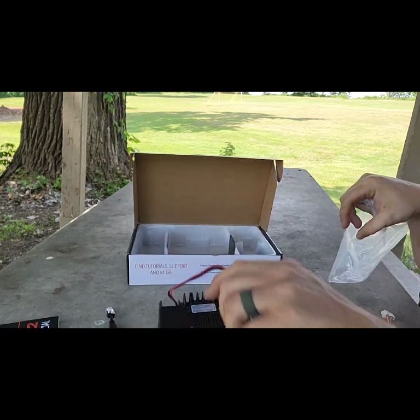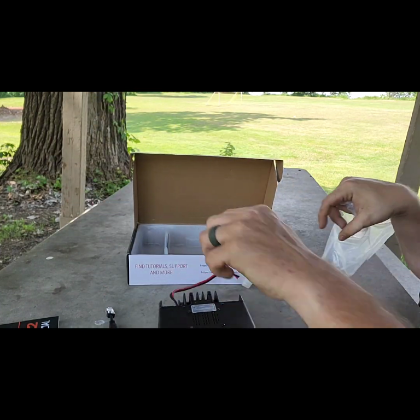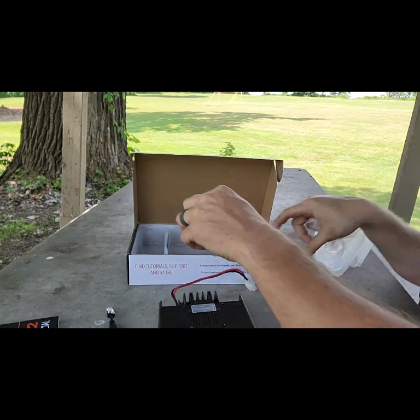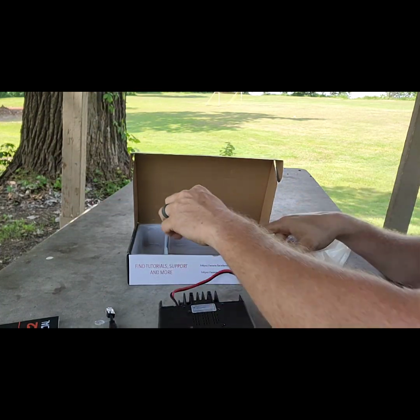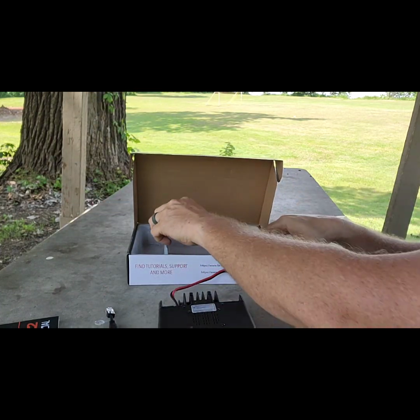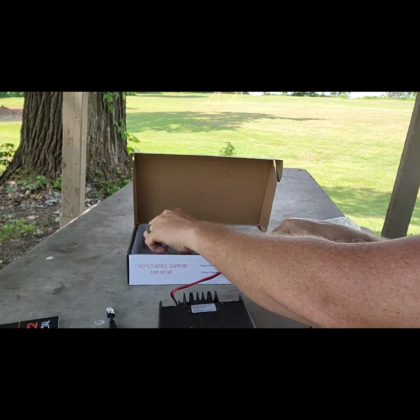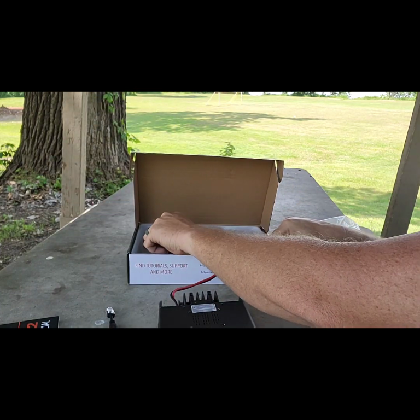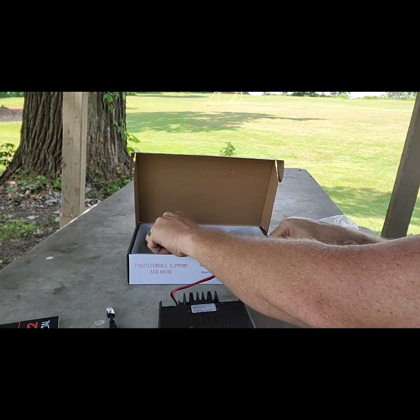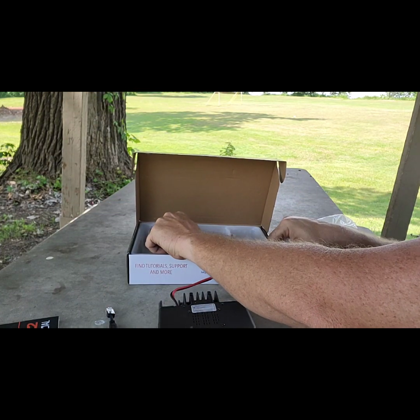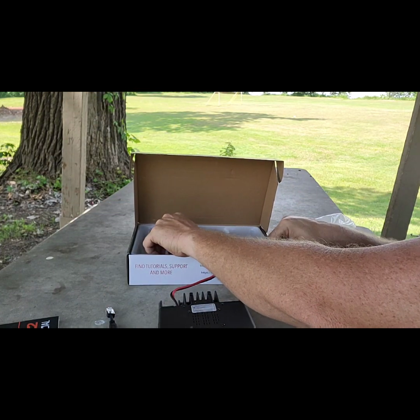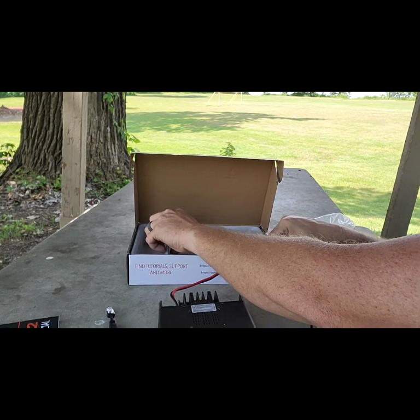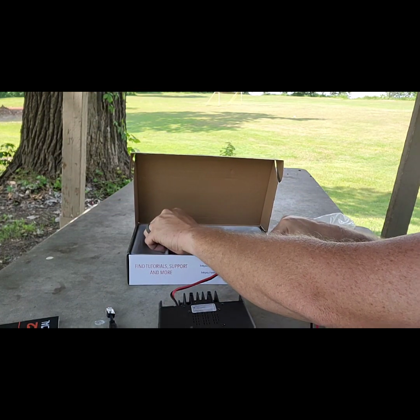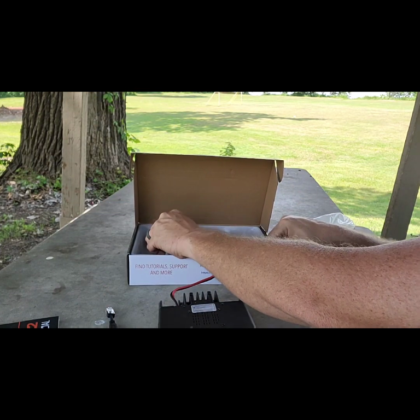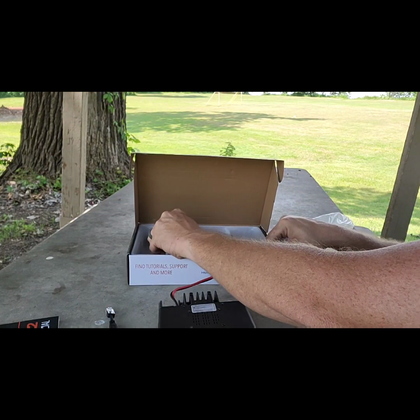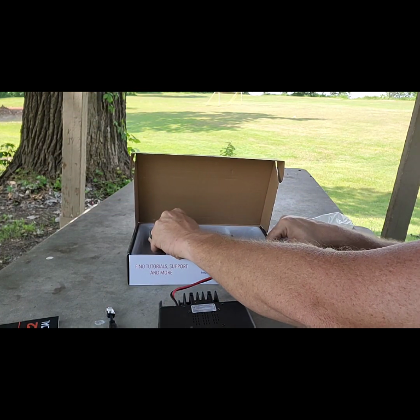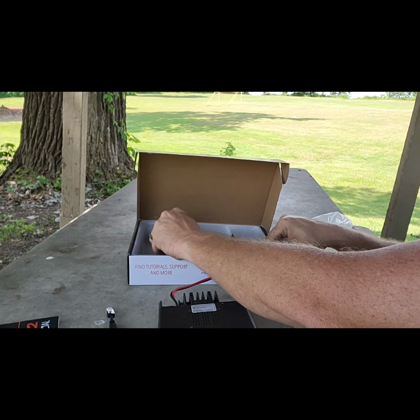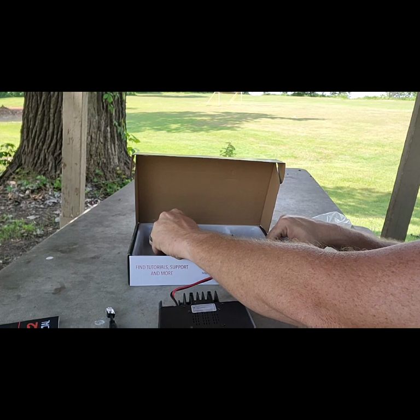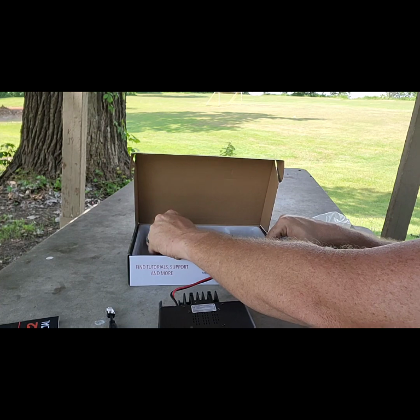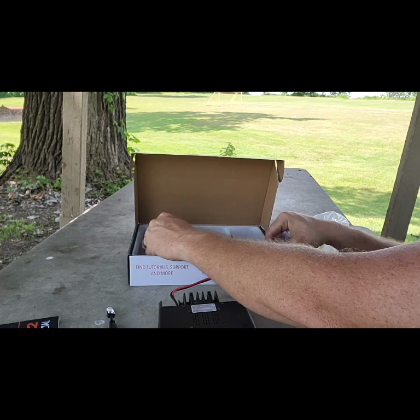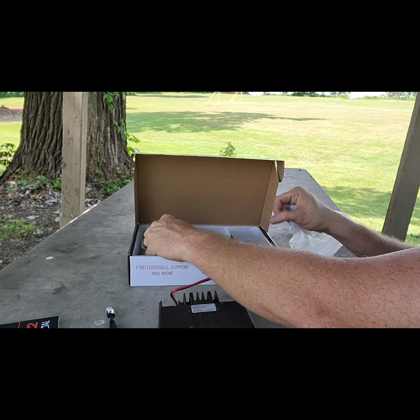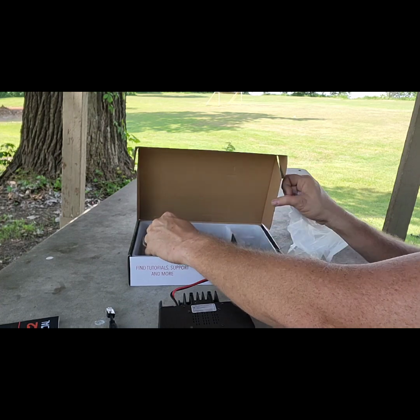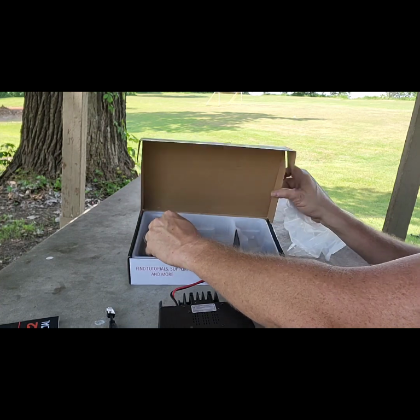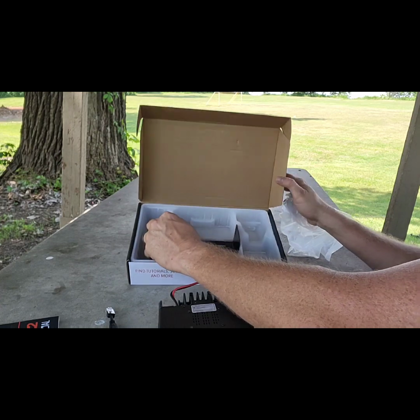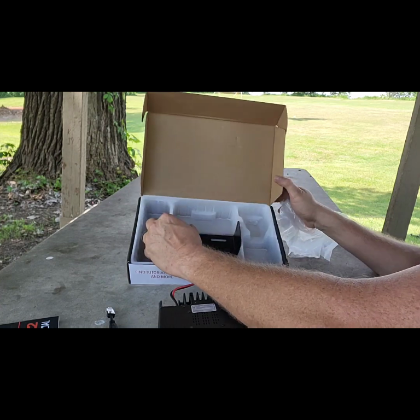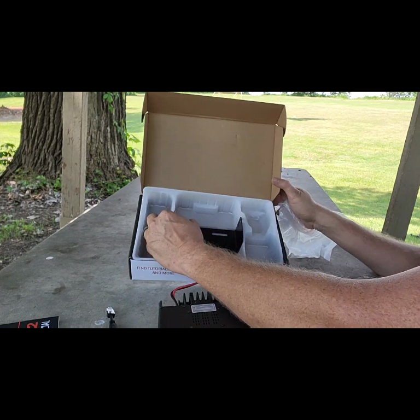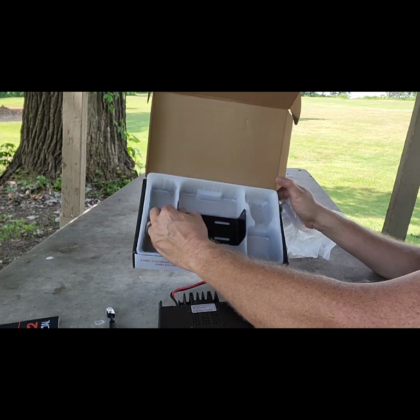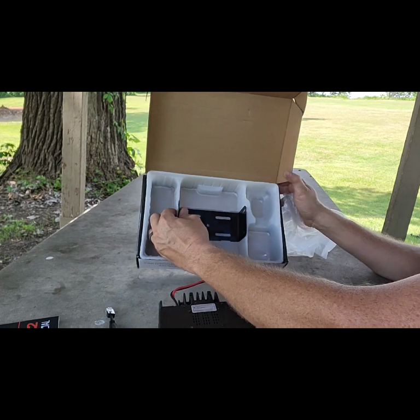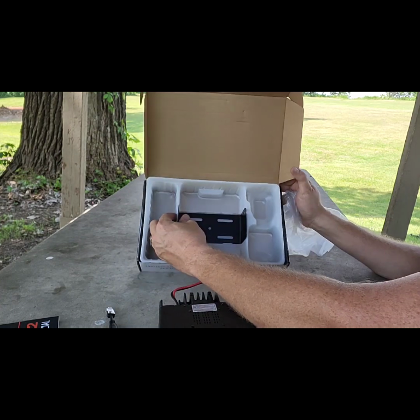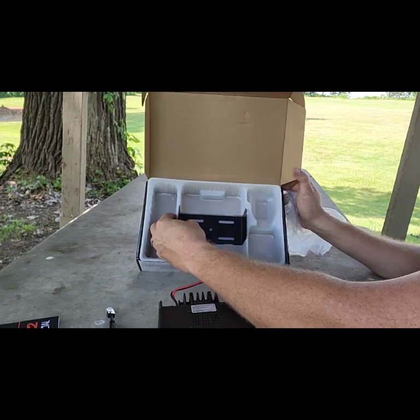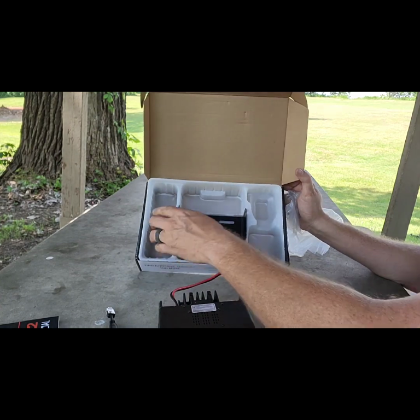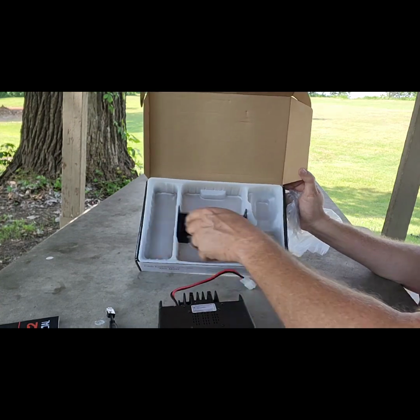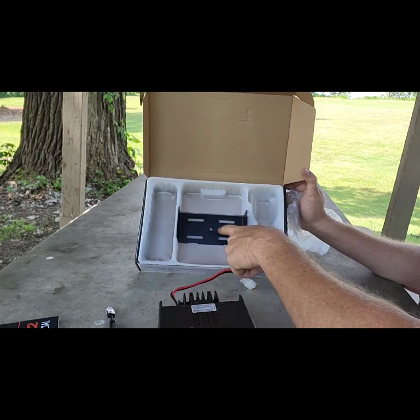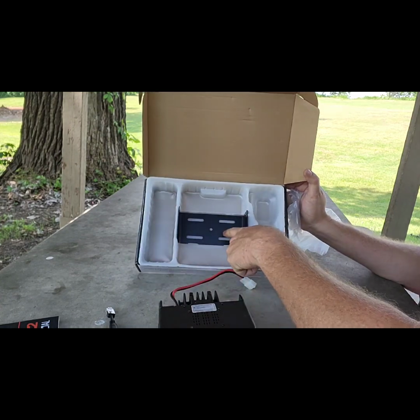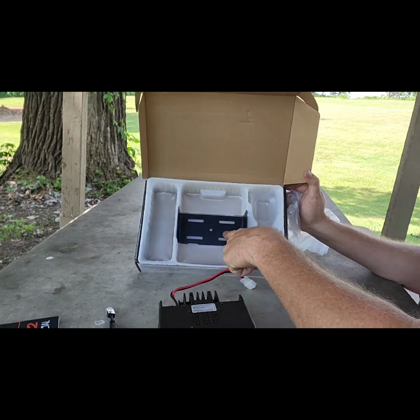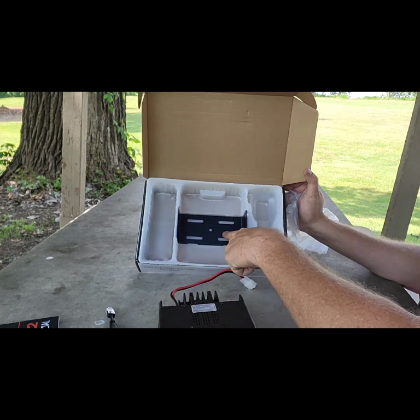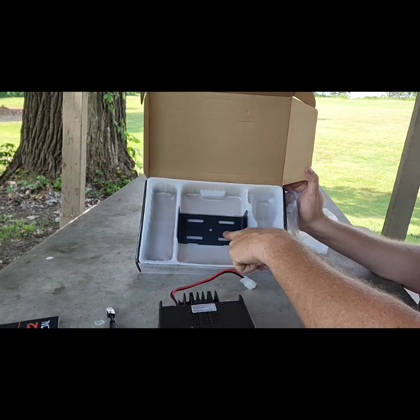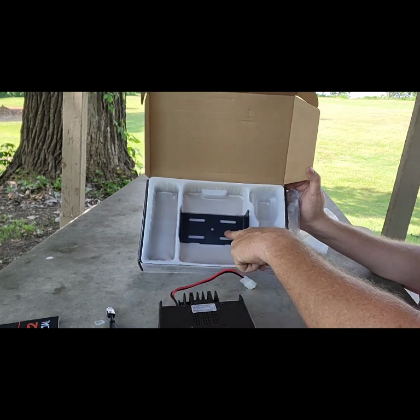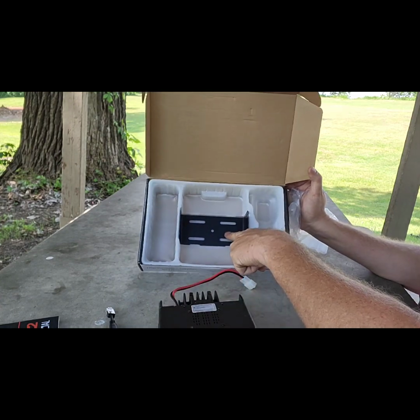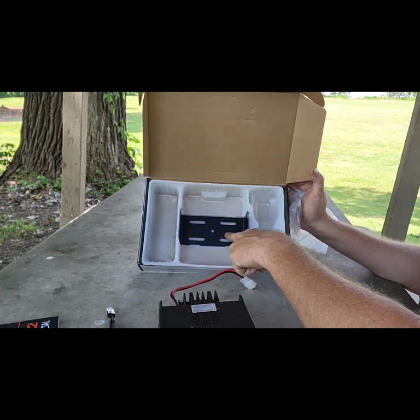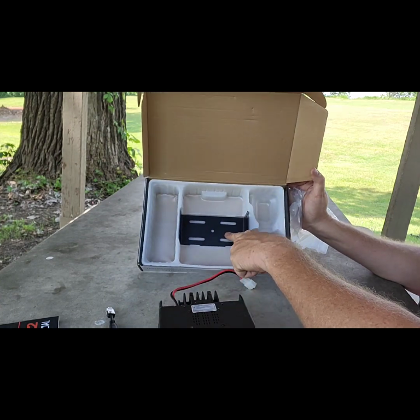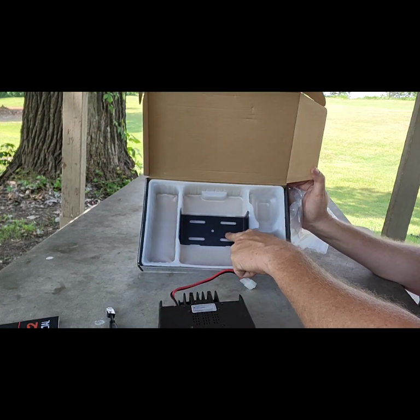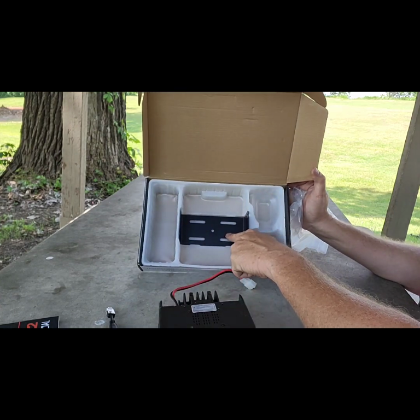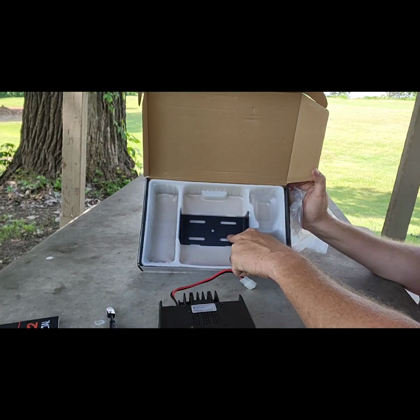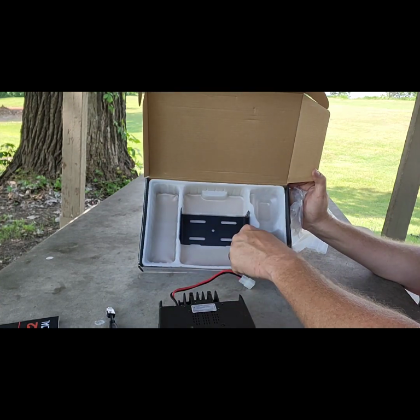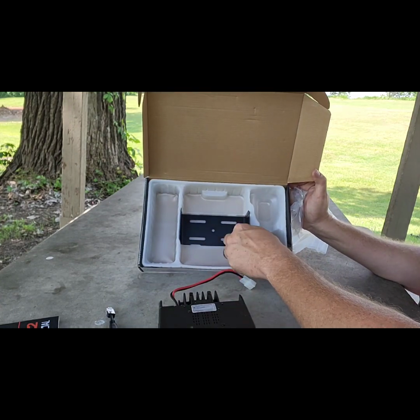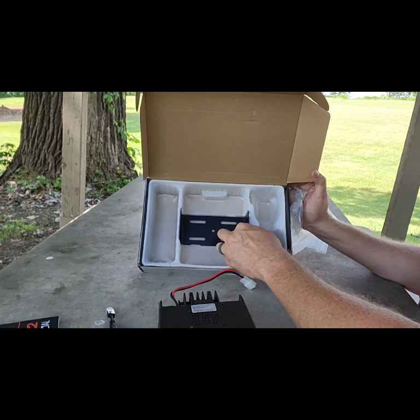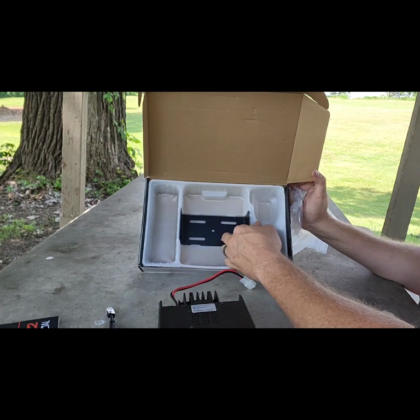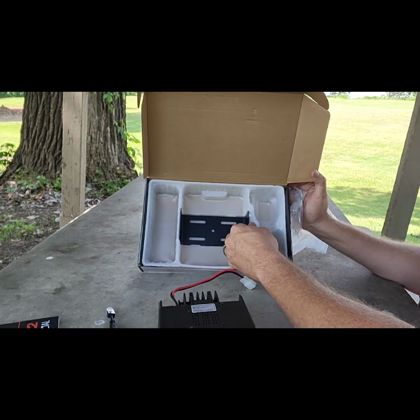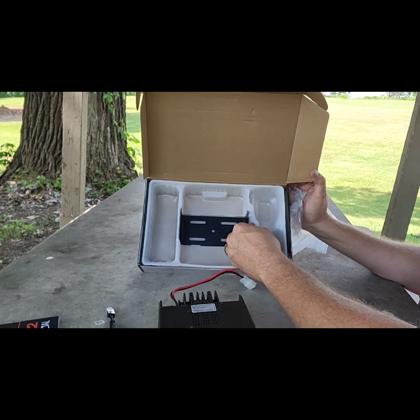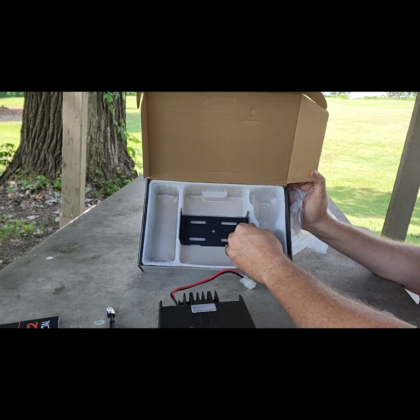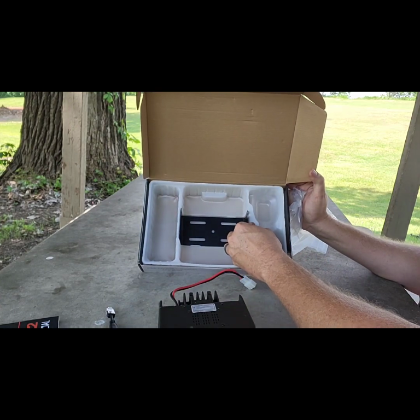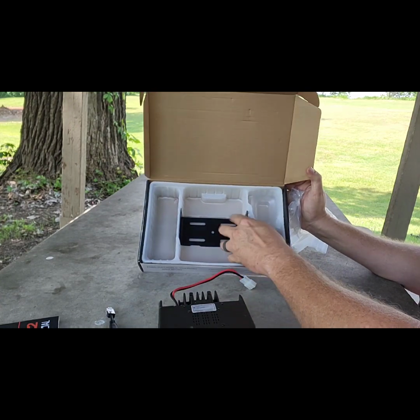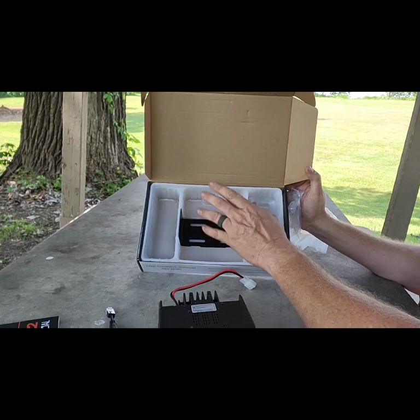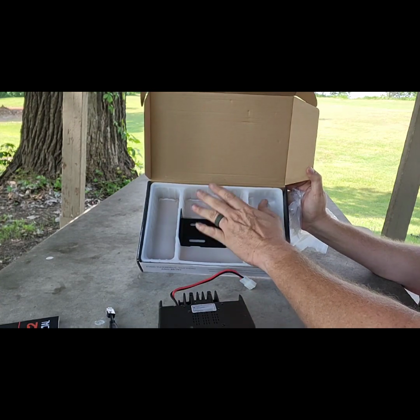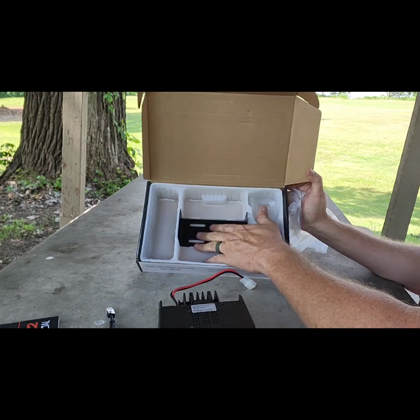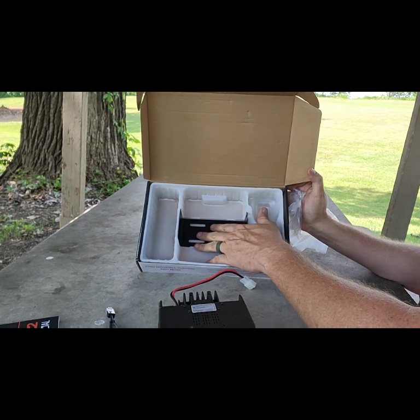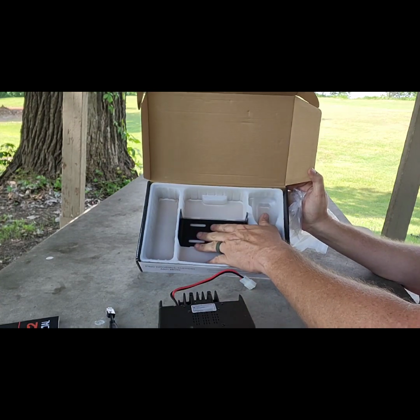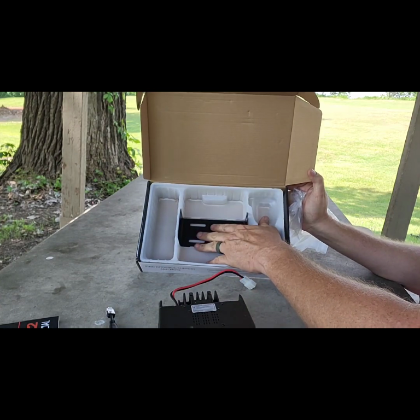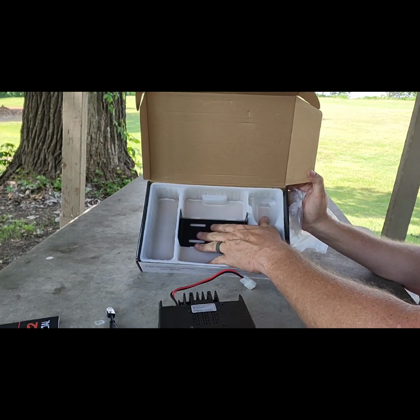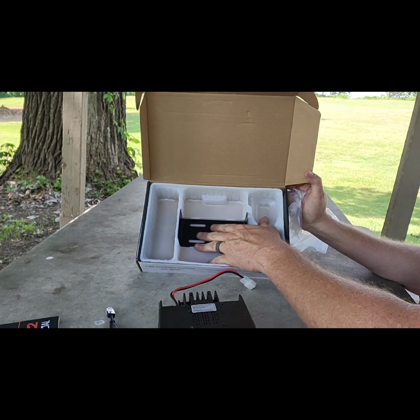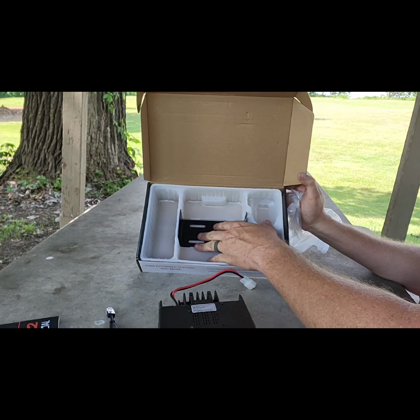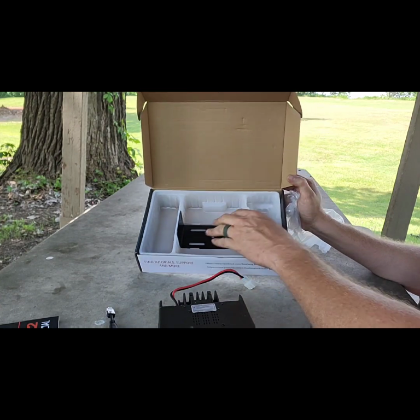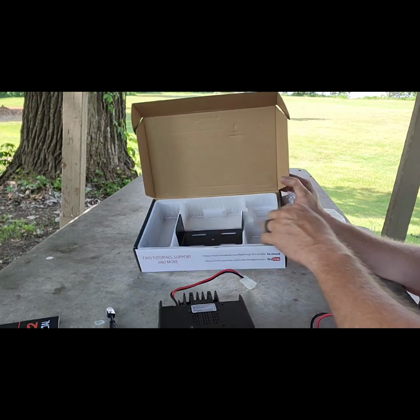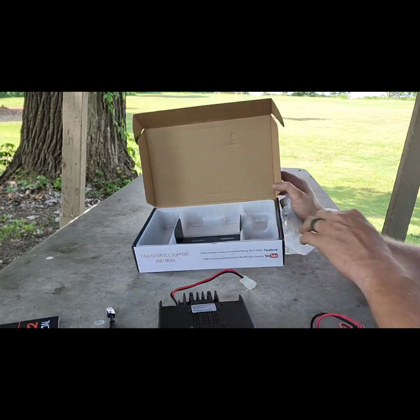Next you have your mounting bracket, which fits in there nice and solid. I'm going to leave that in there for now.